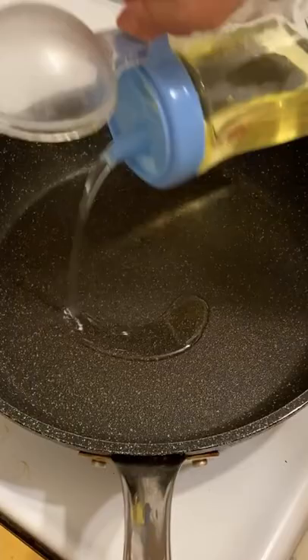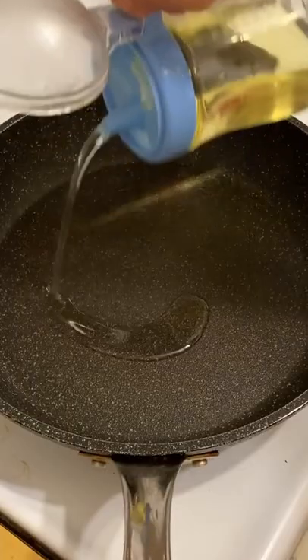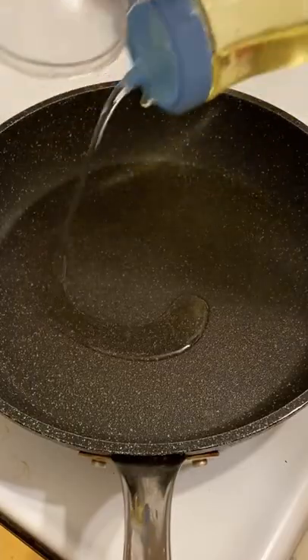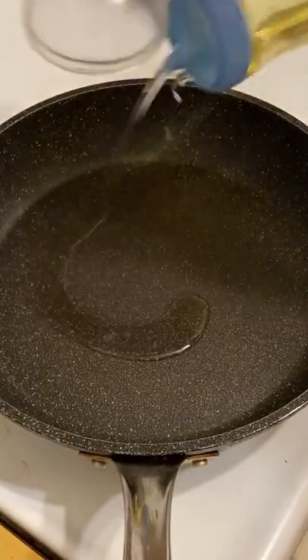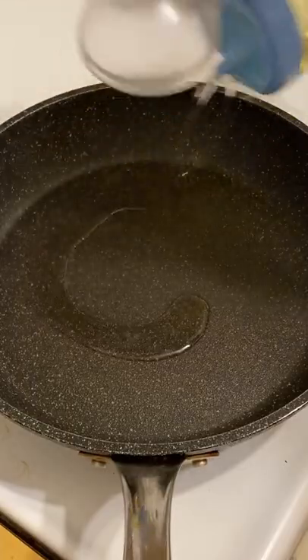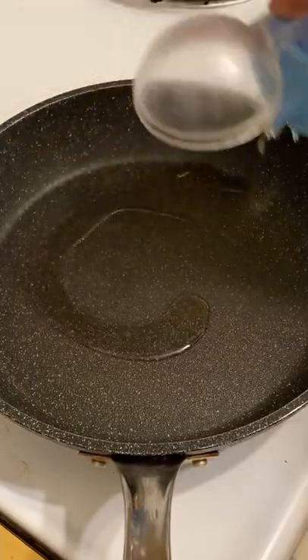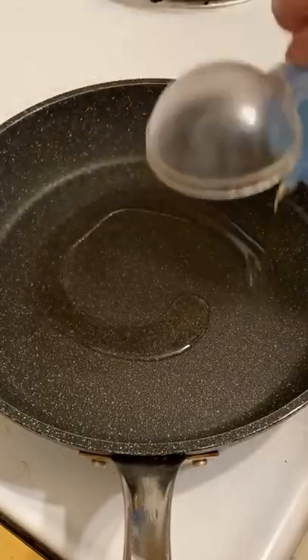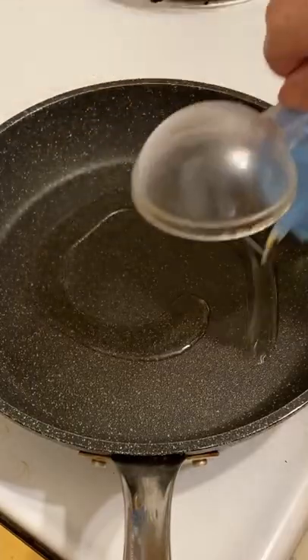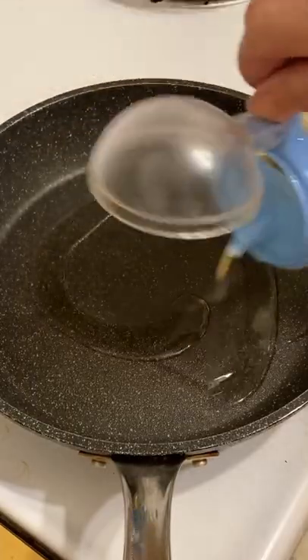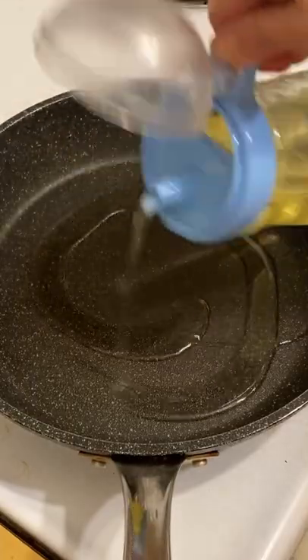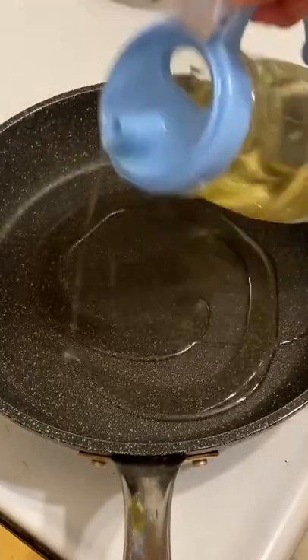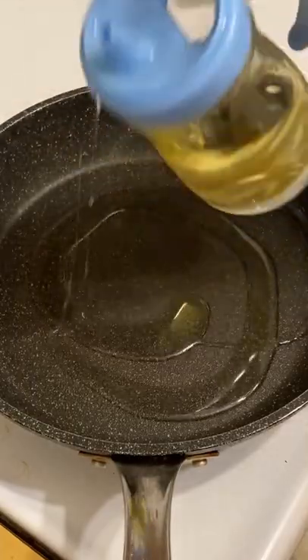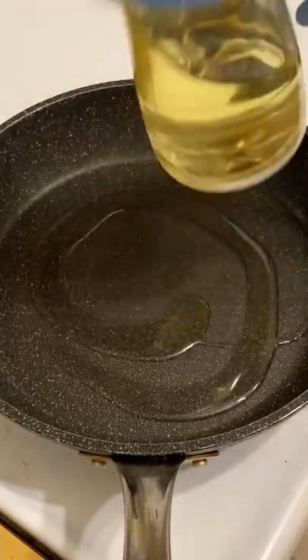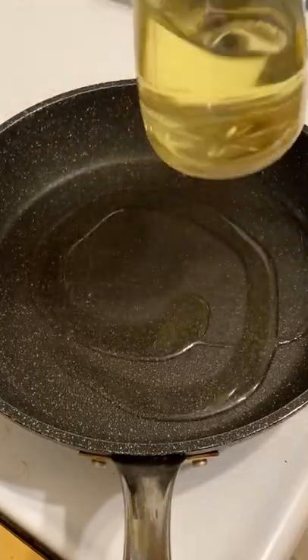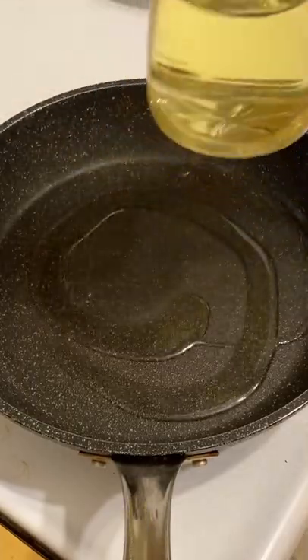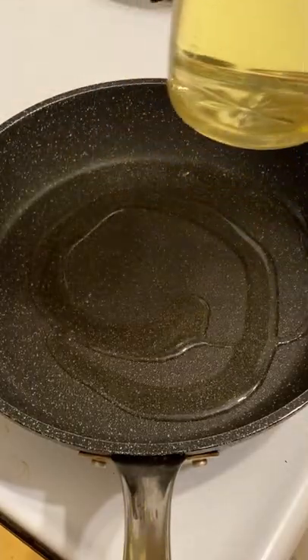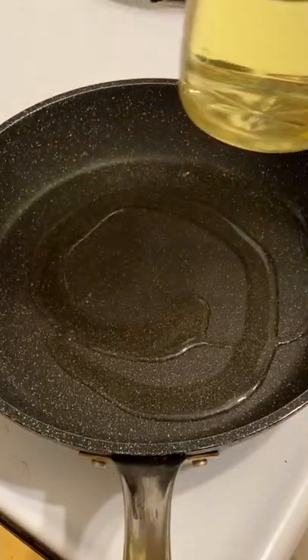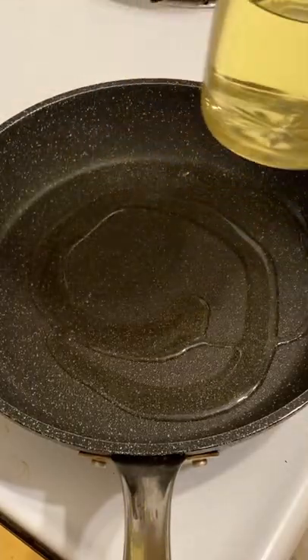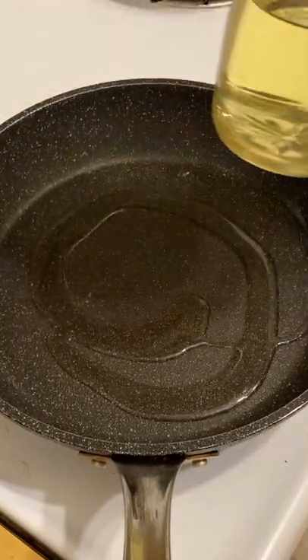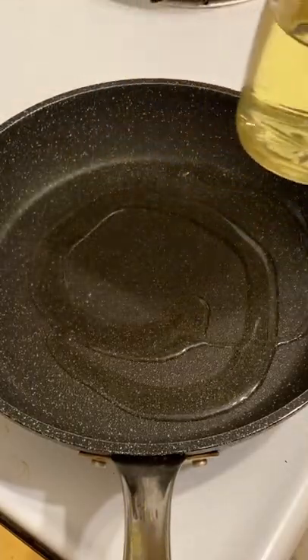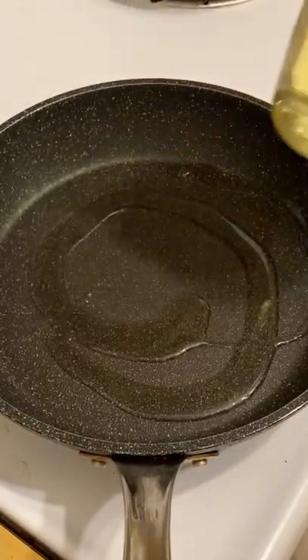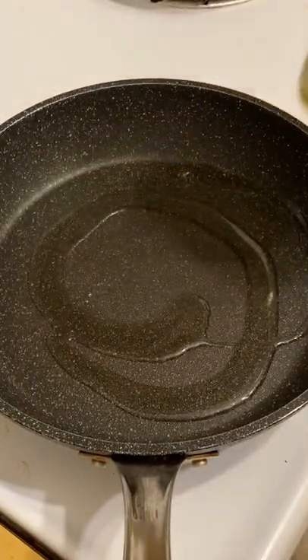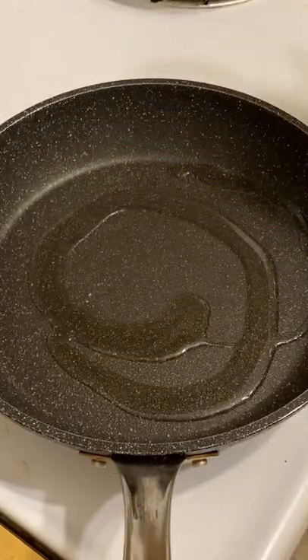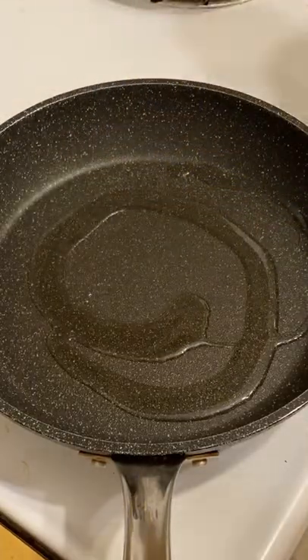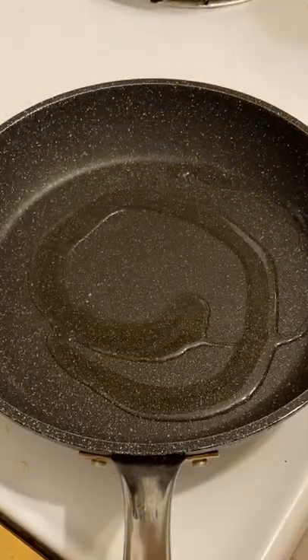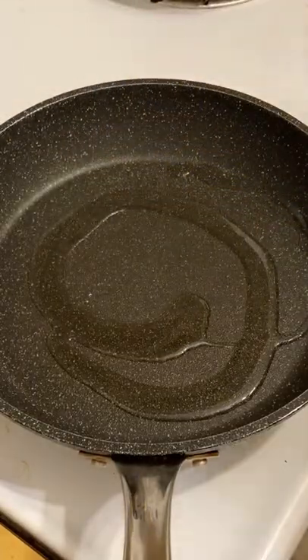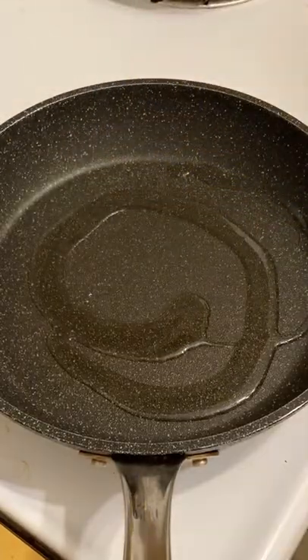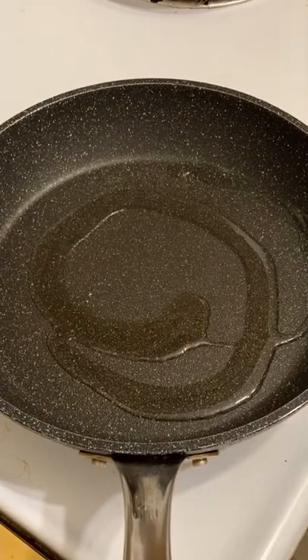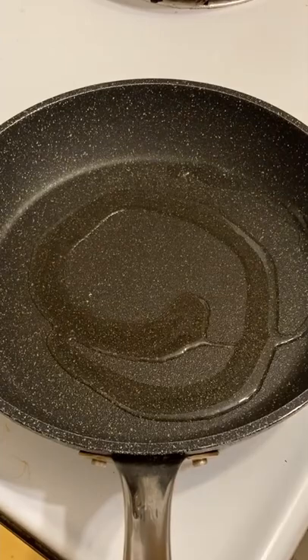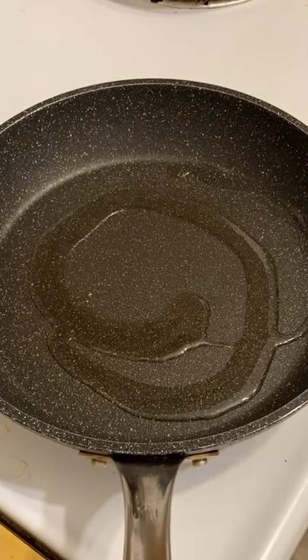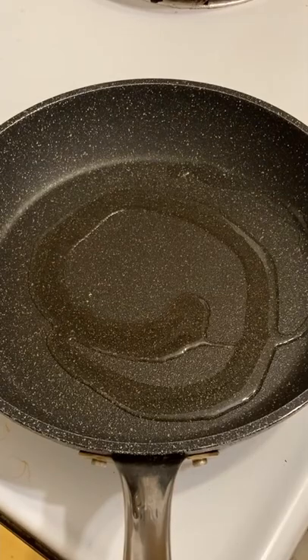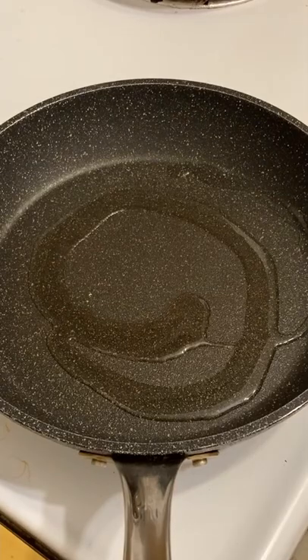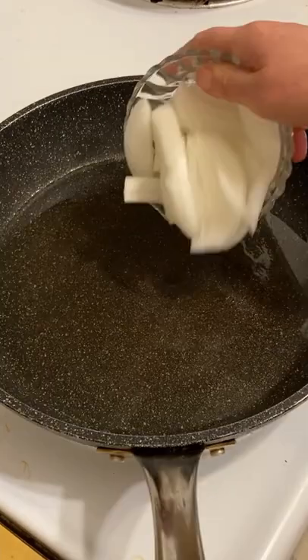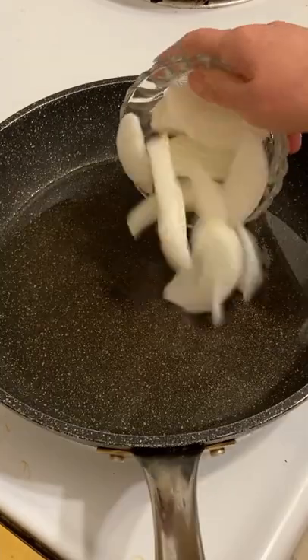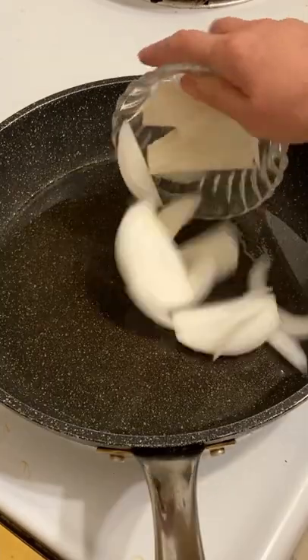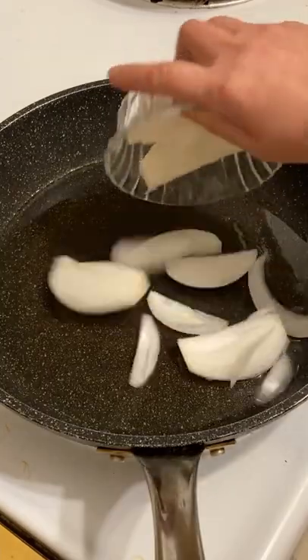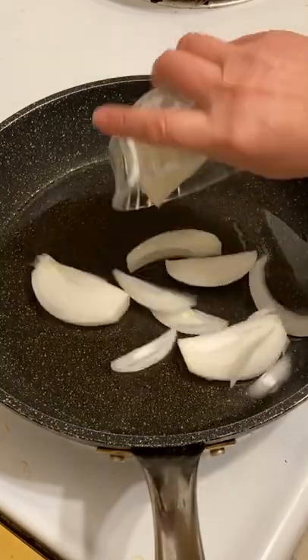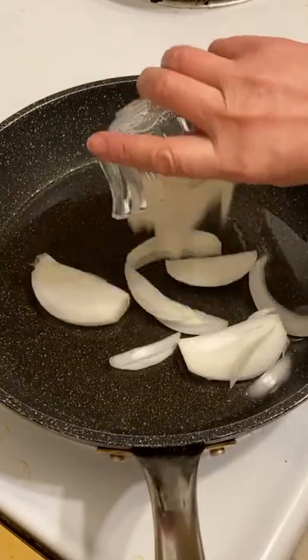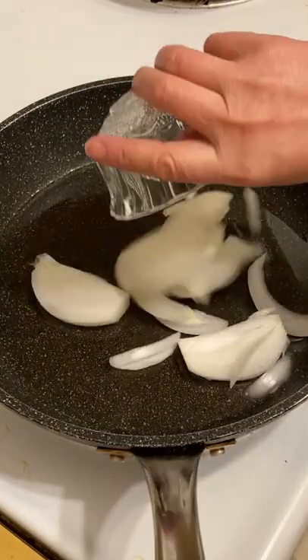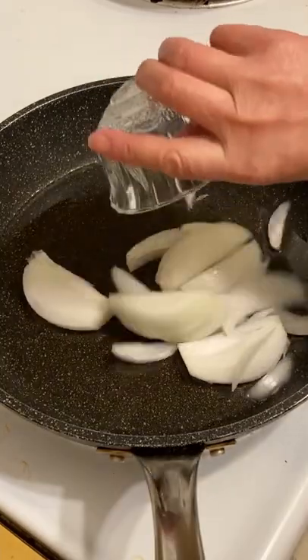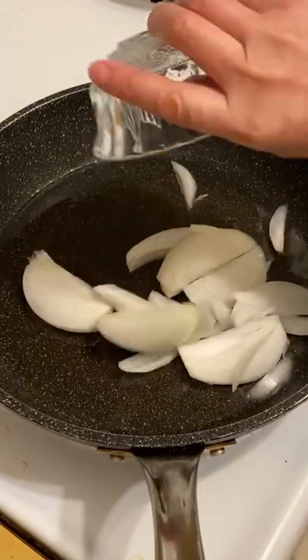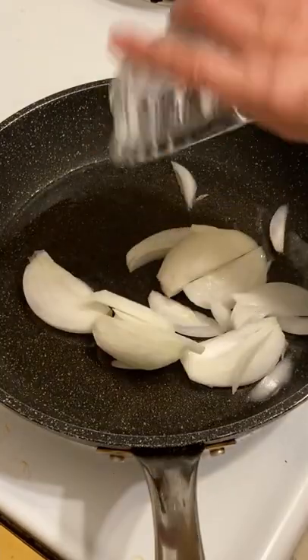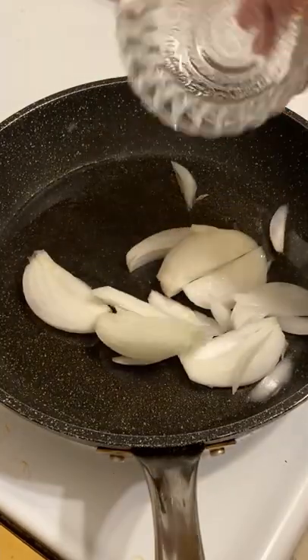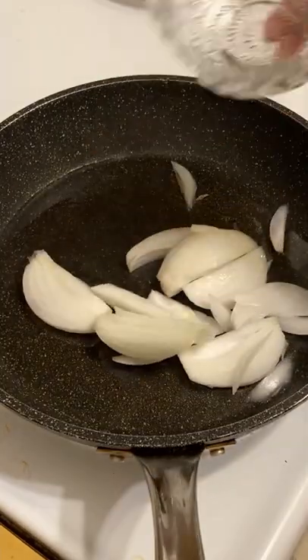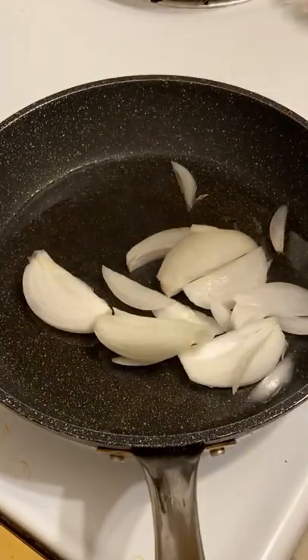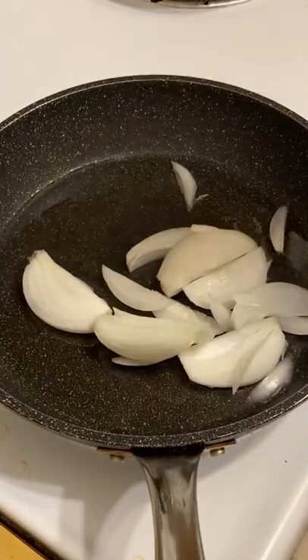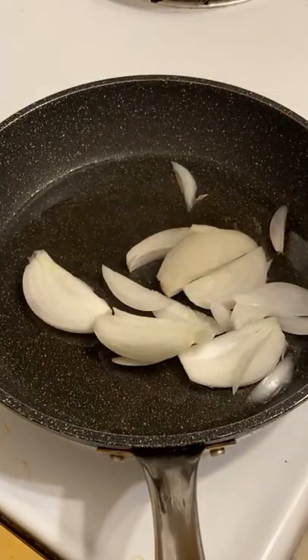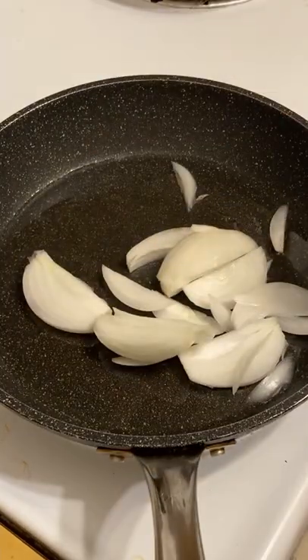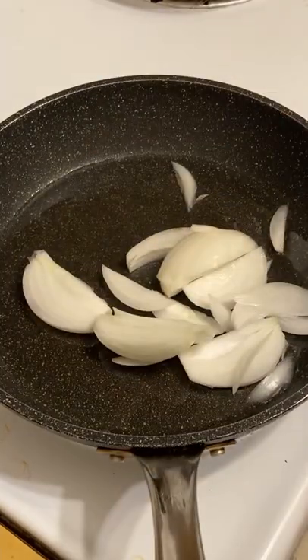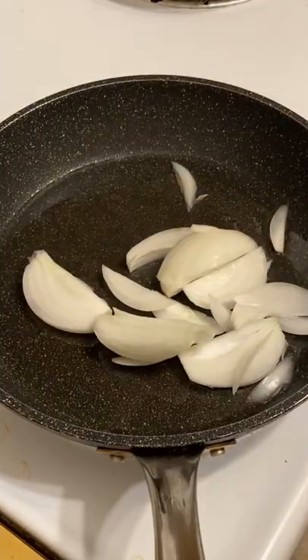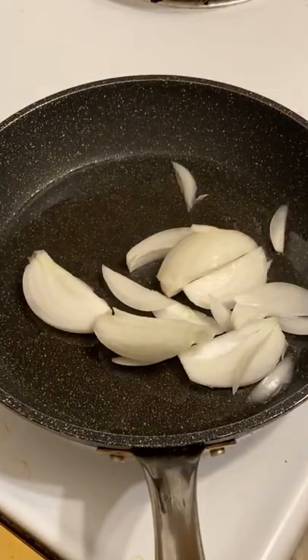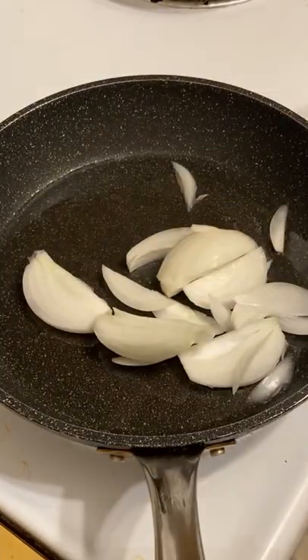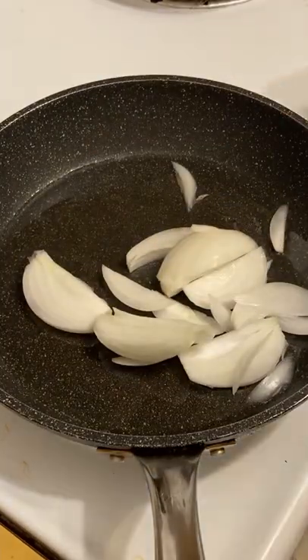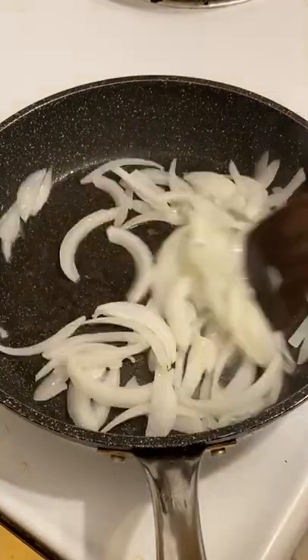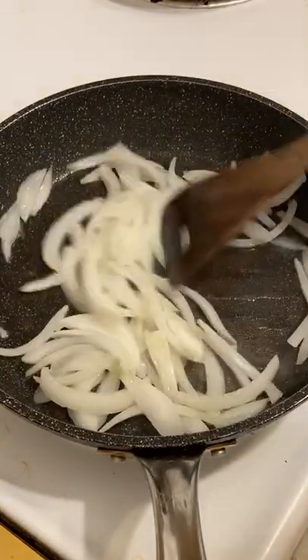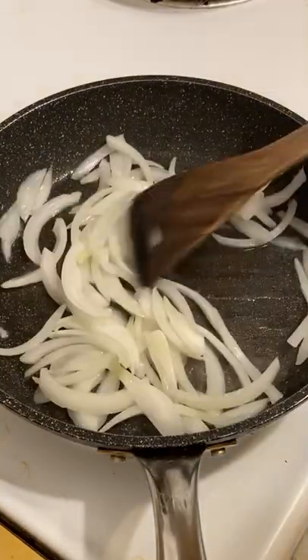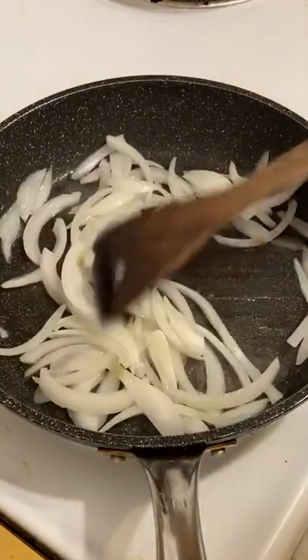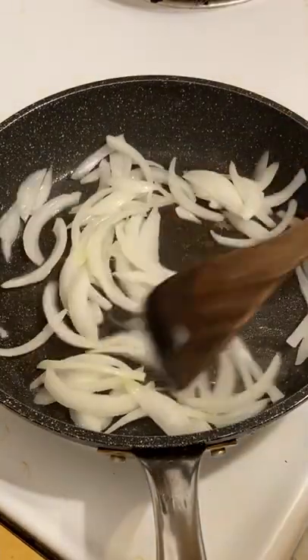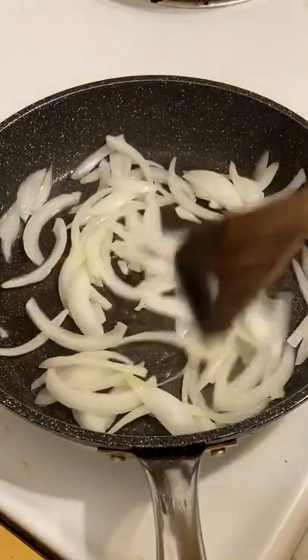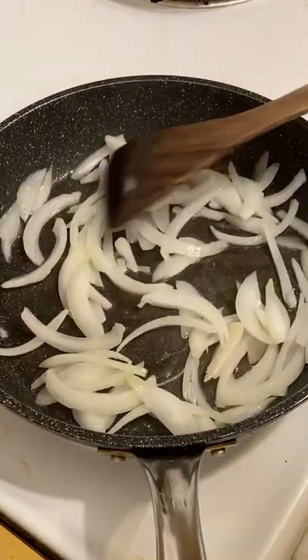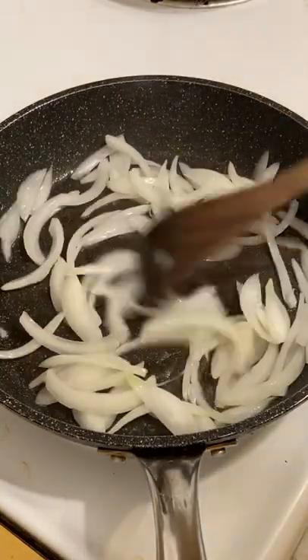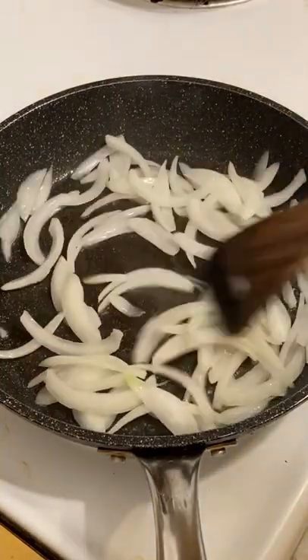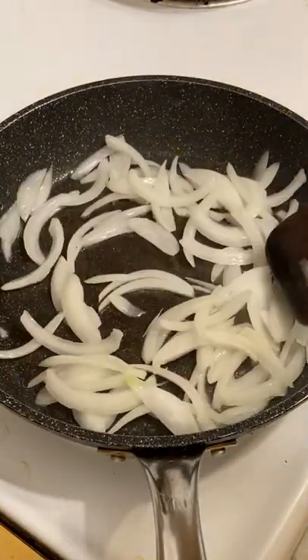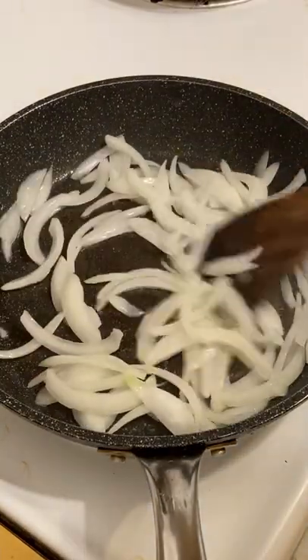Fry in time. We're going to fry this onion.